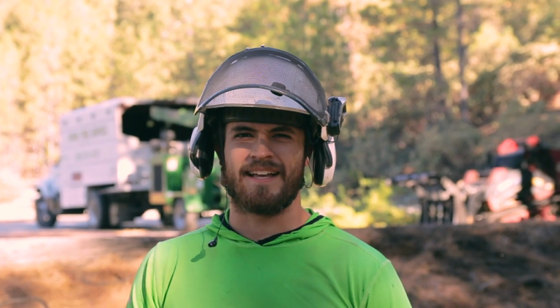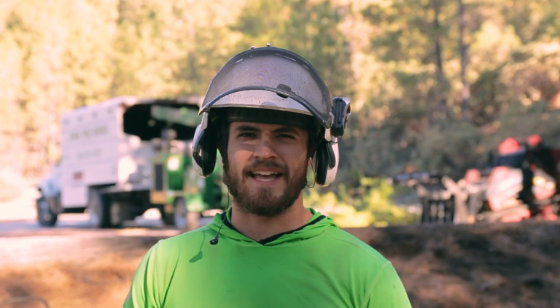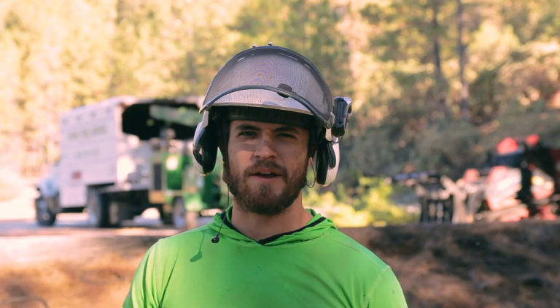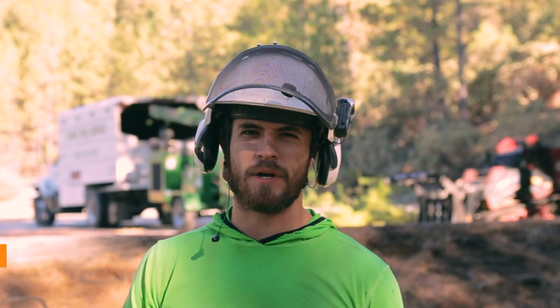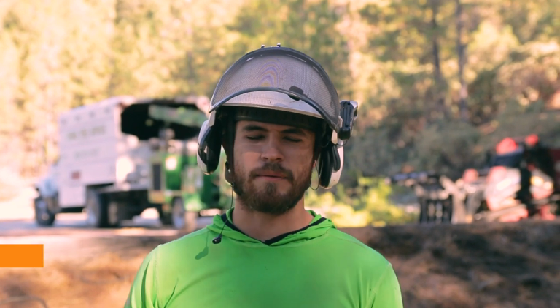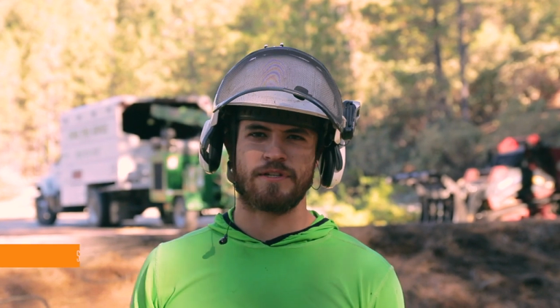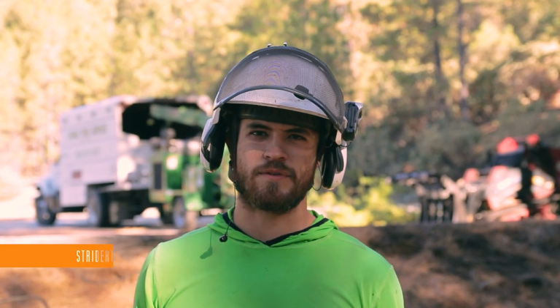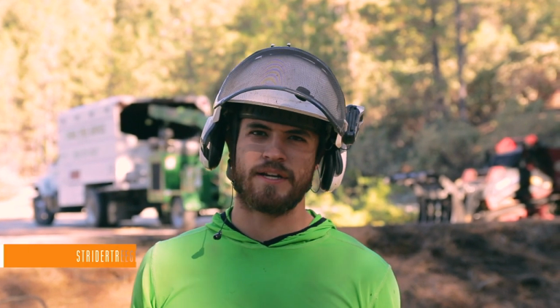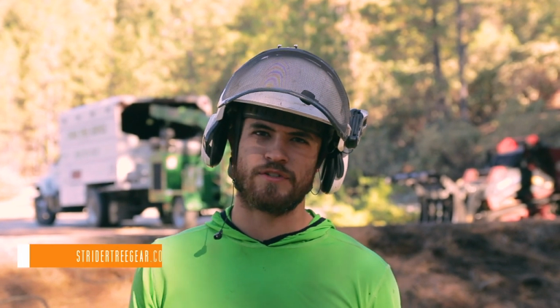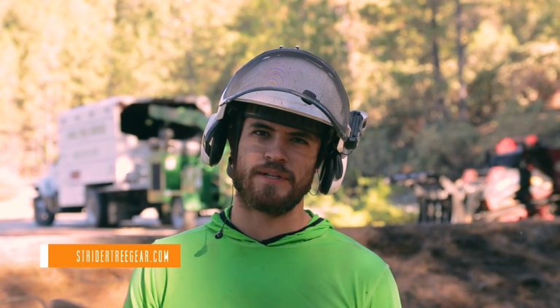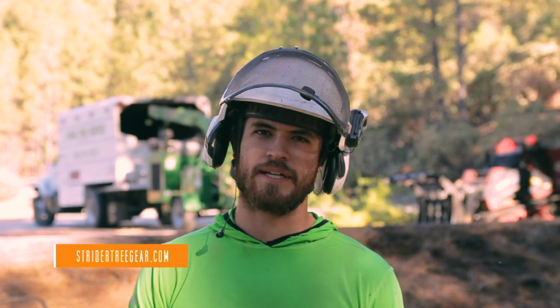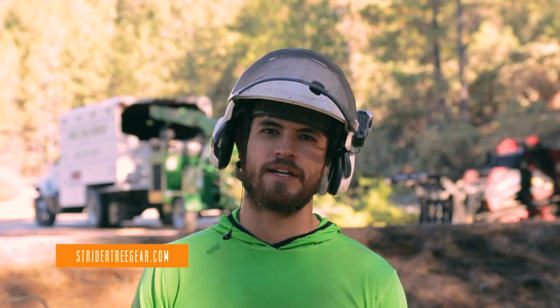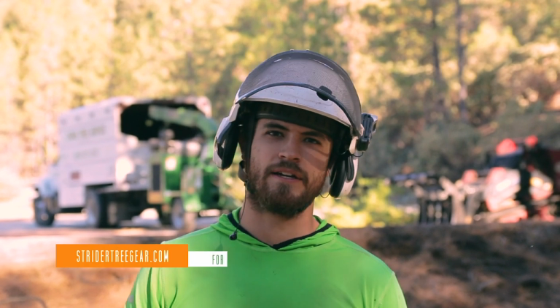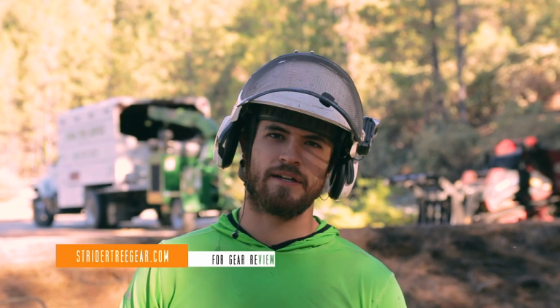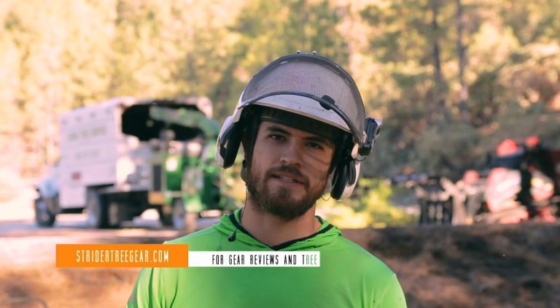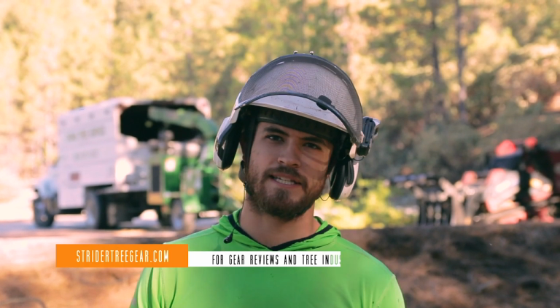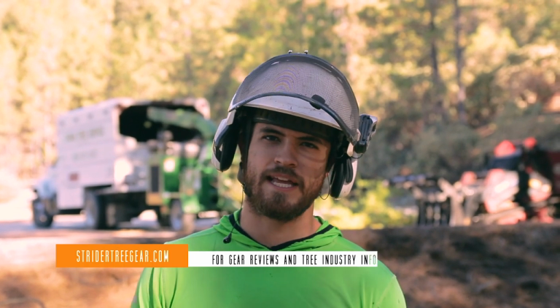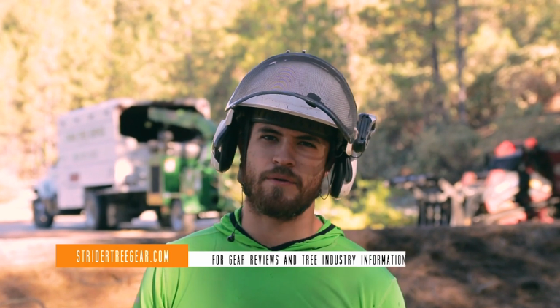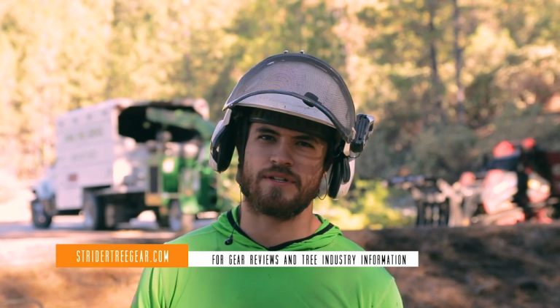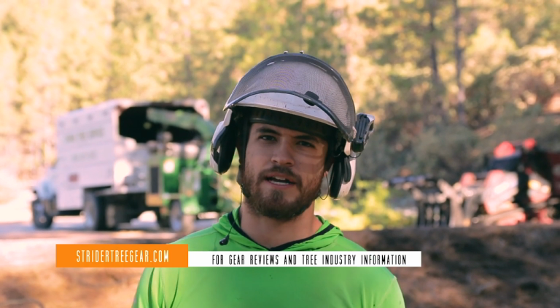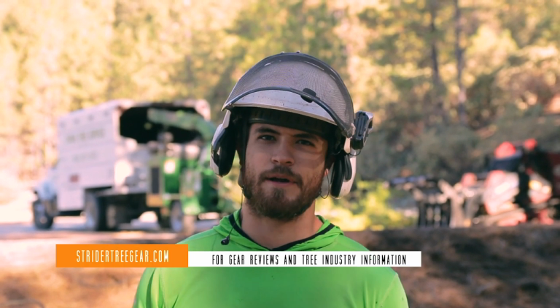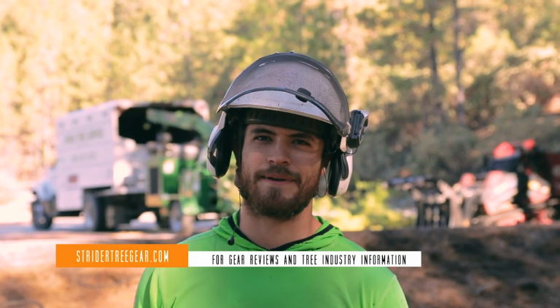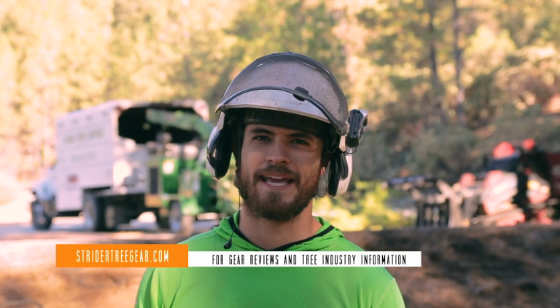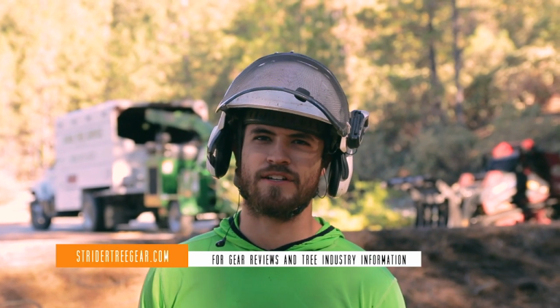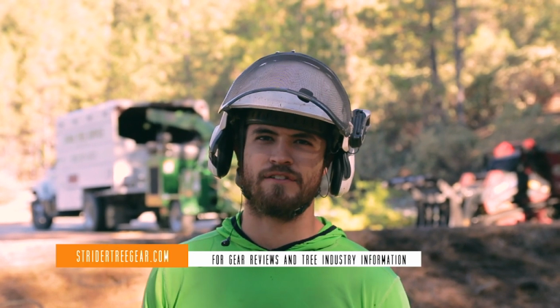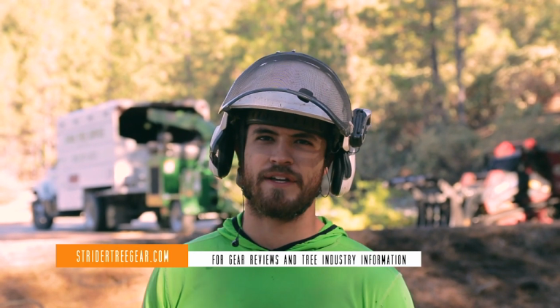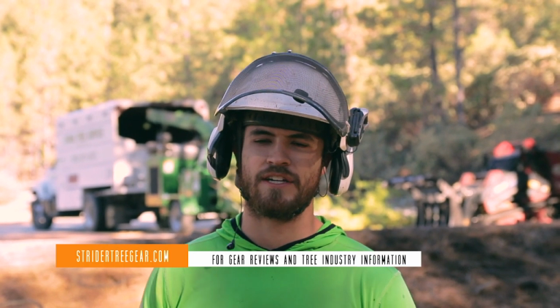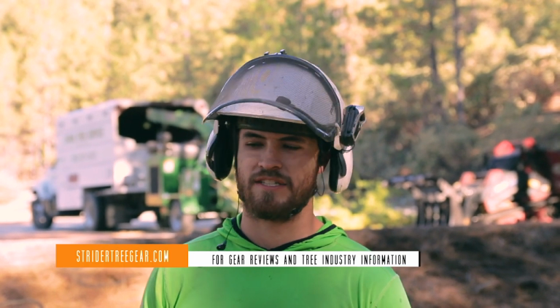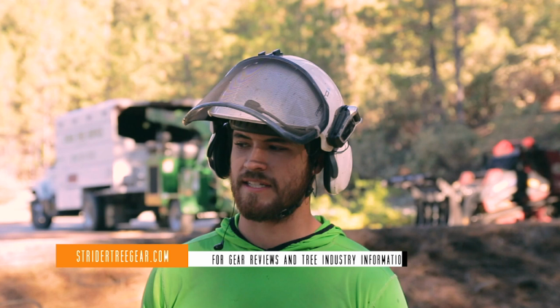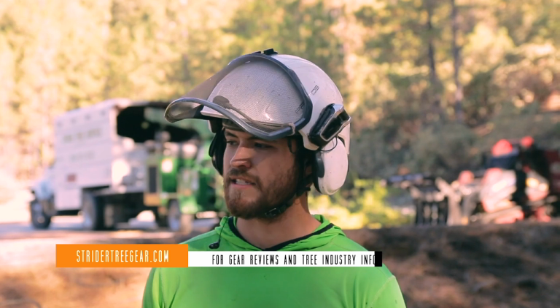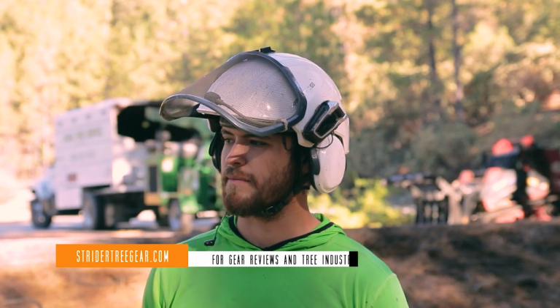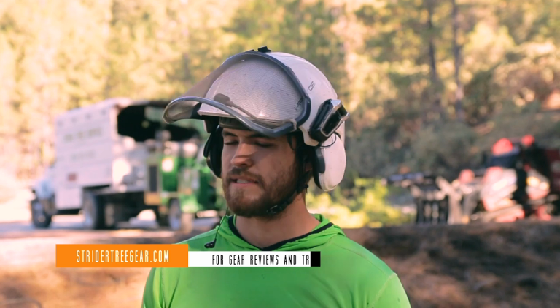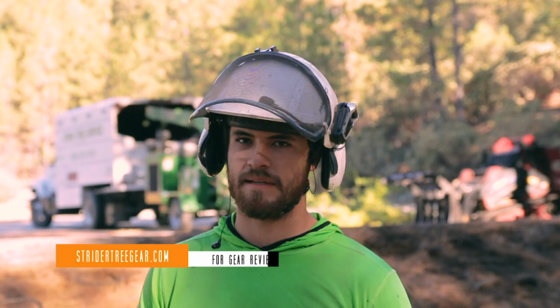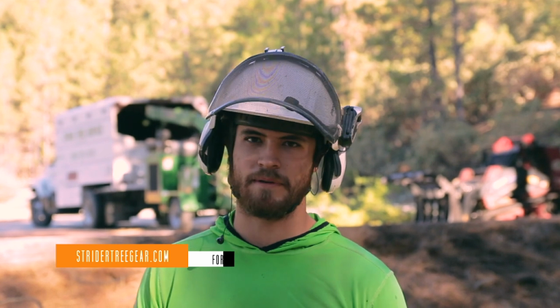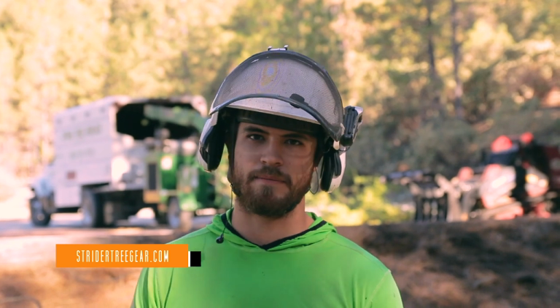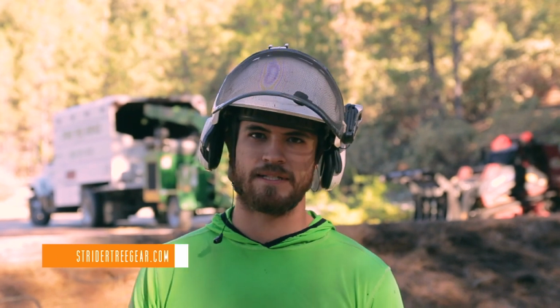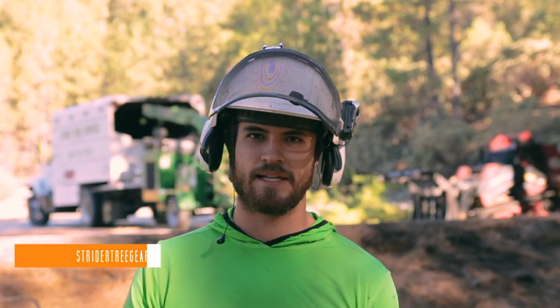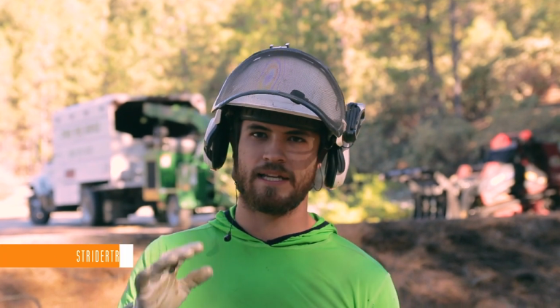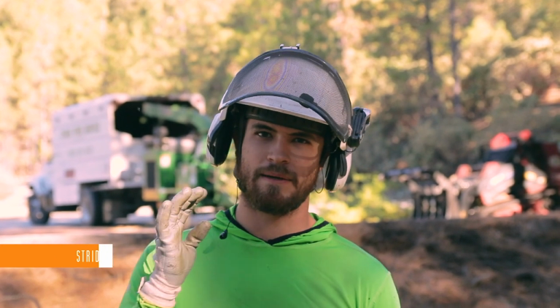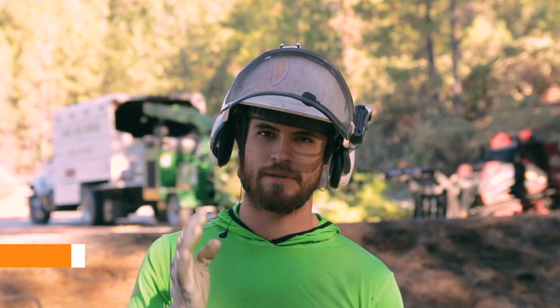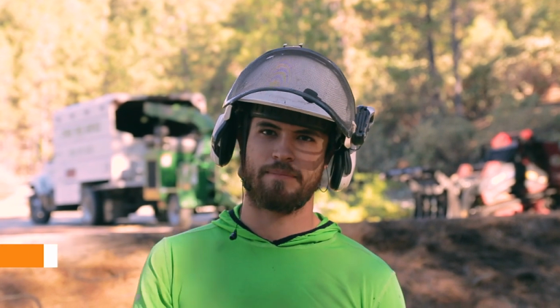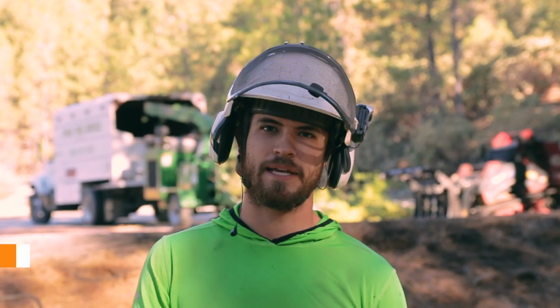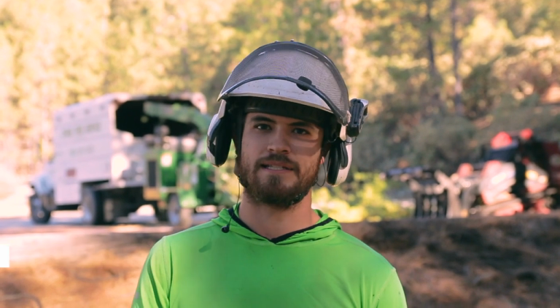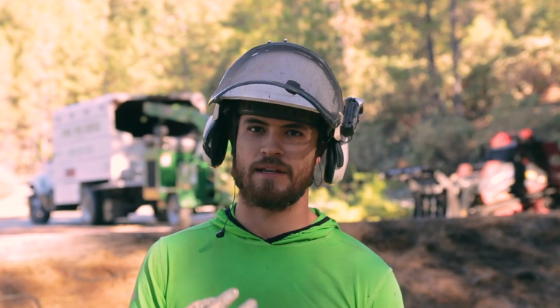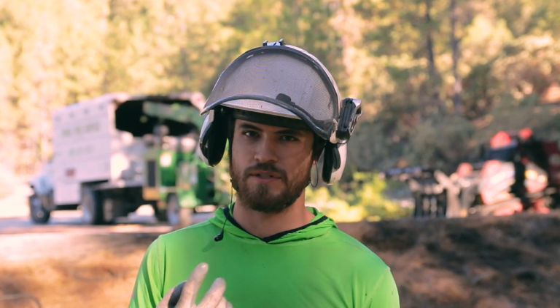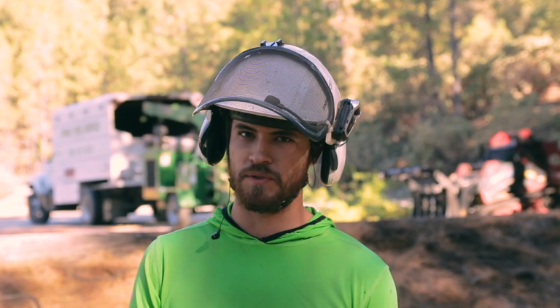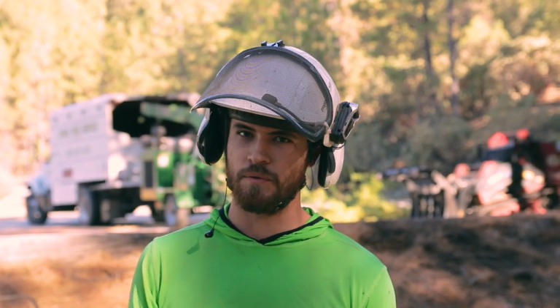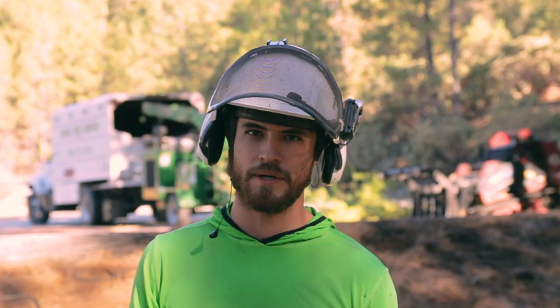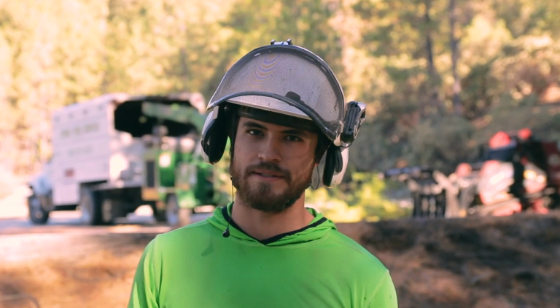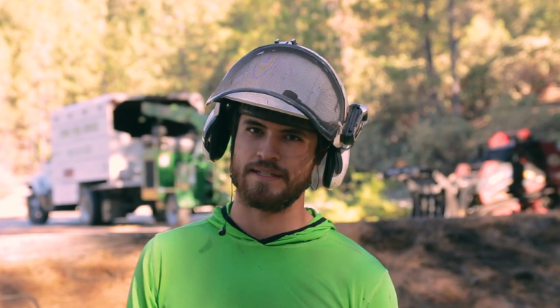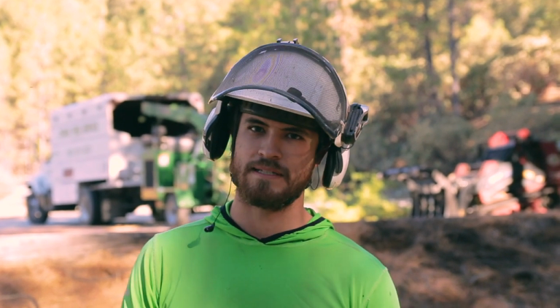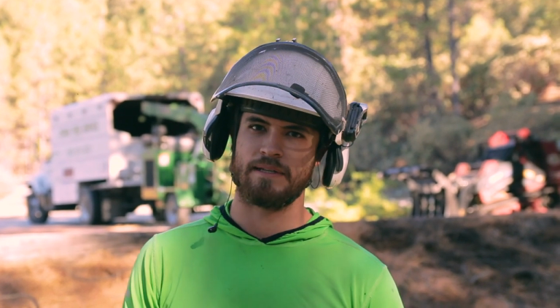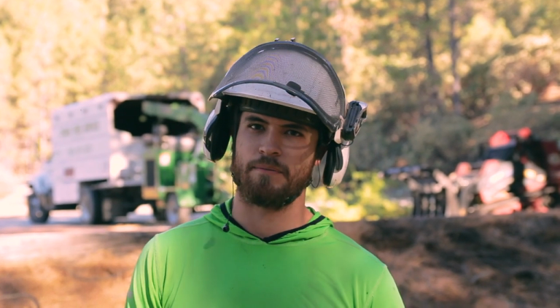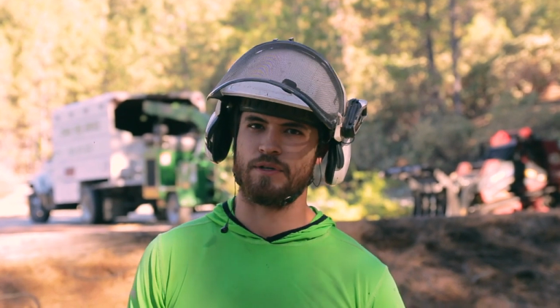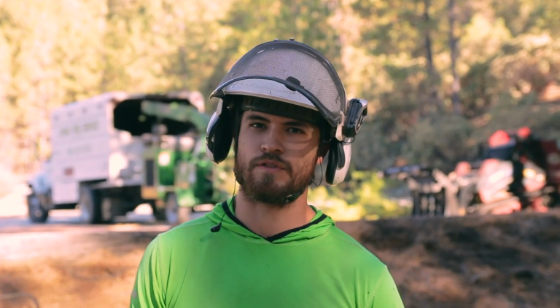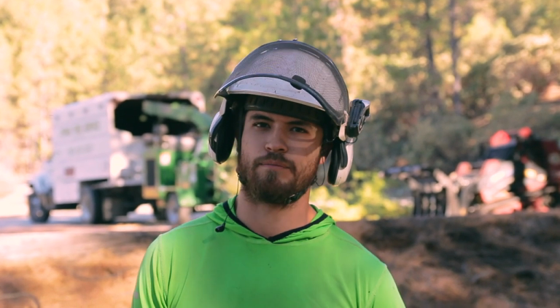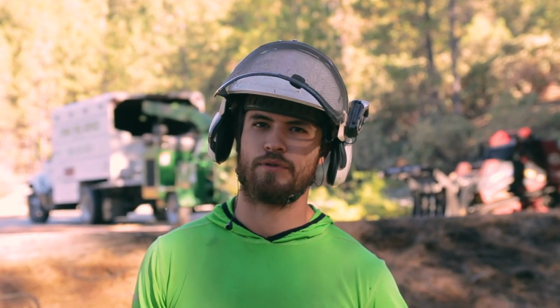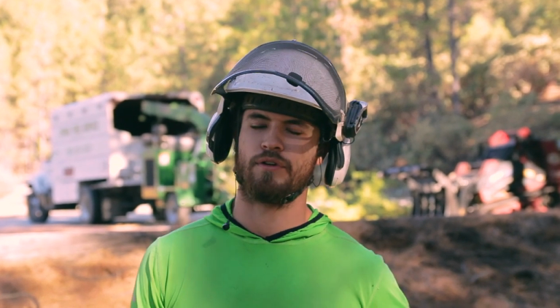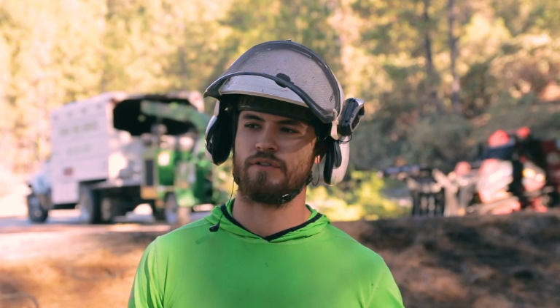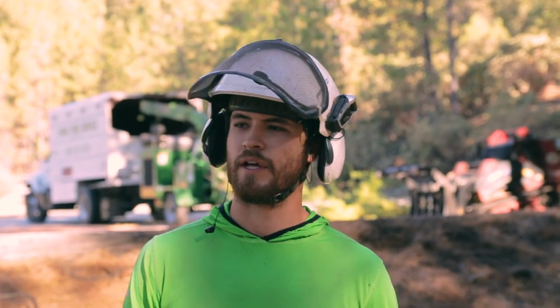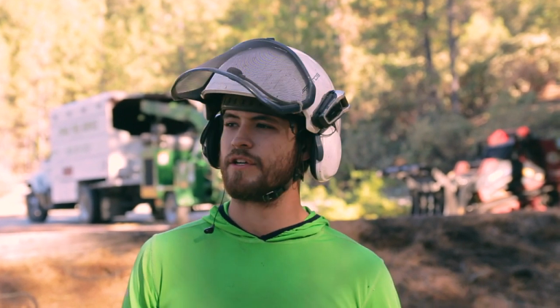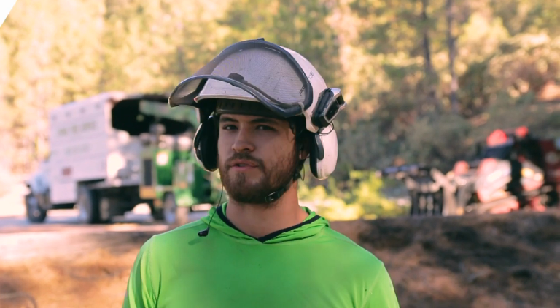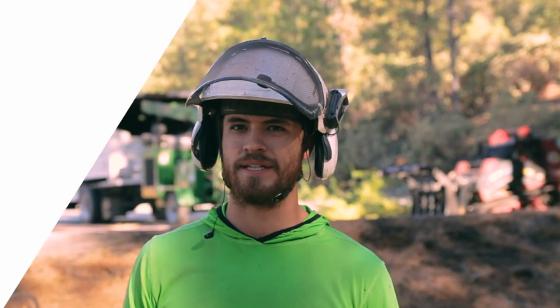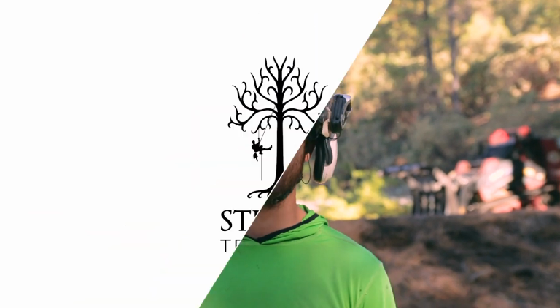Welcome to Stride of Tree Gear. Today we're talking about mechanical advantage systems. I'm going to be setting up the basic two-to-one system that we use for pulling over a lot of trees.